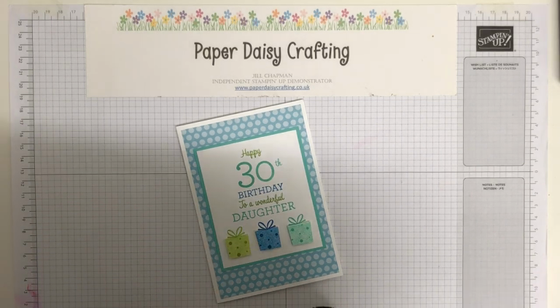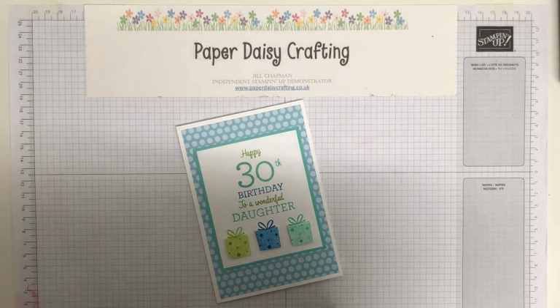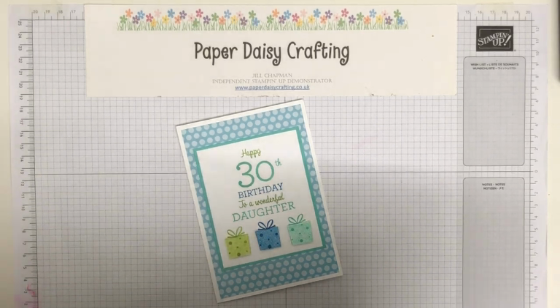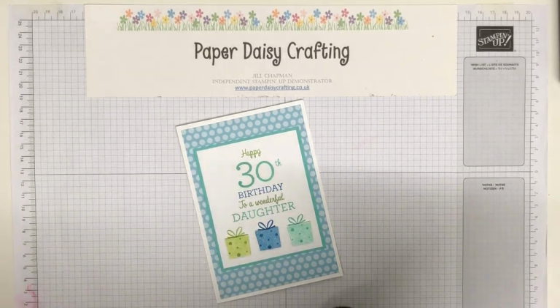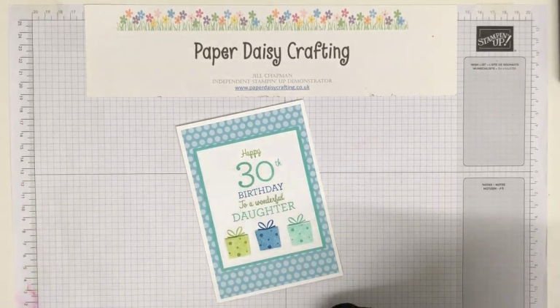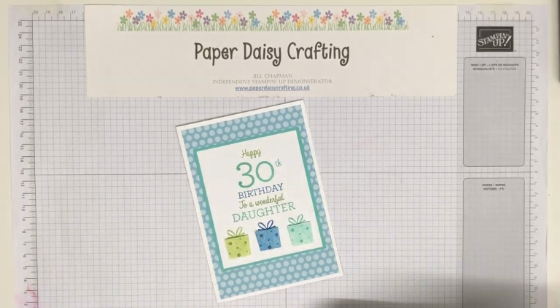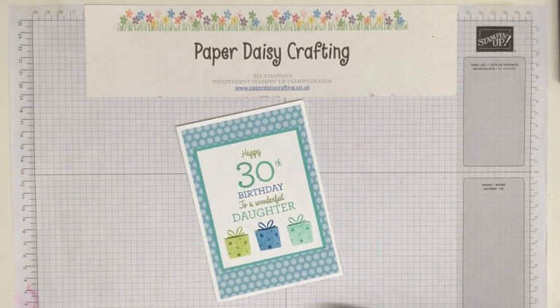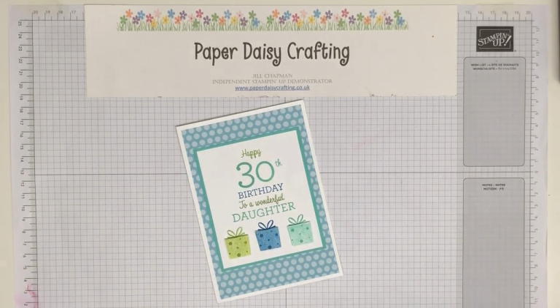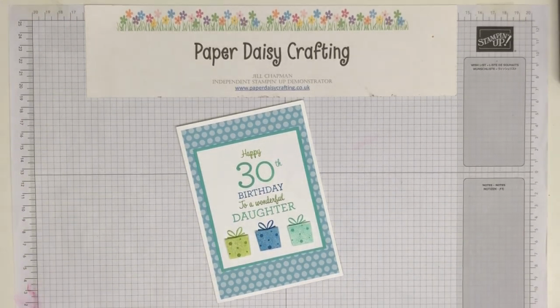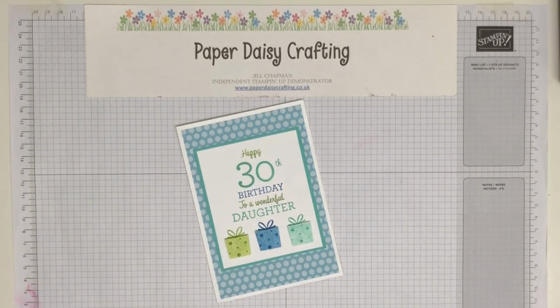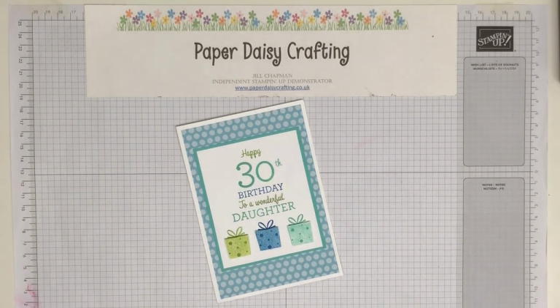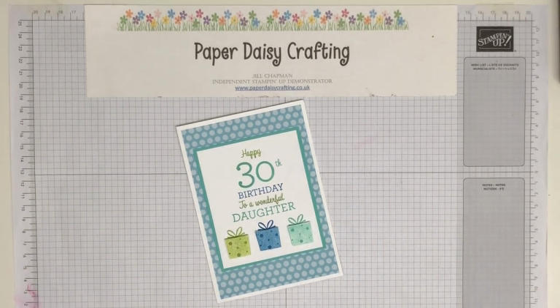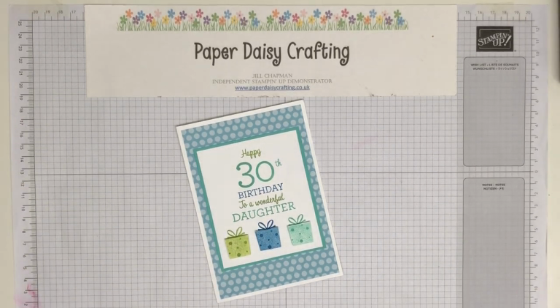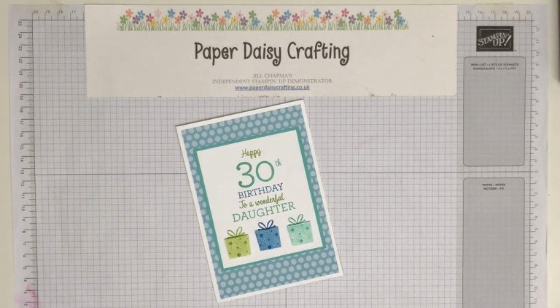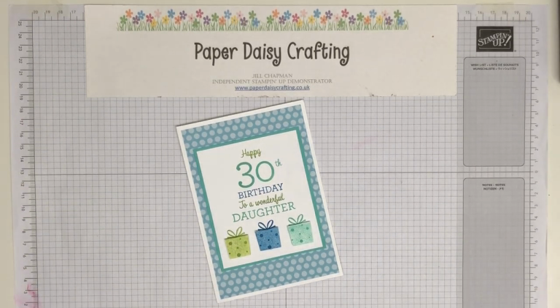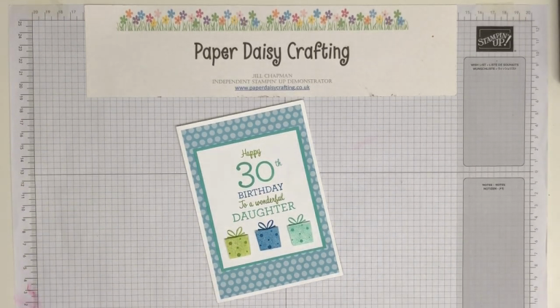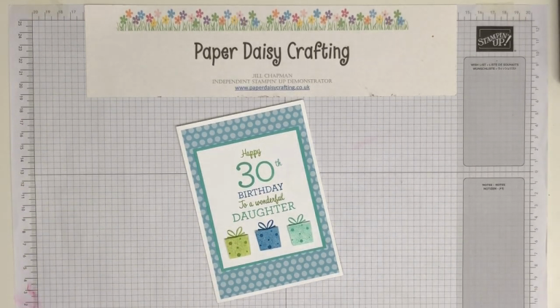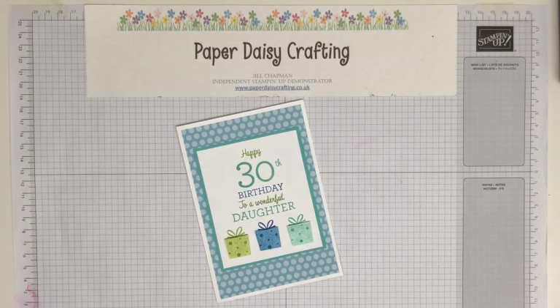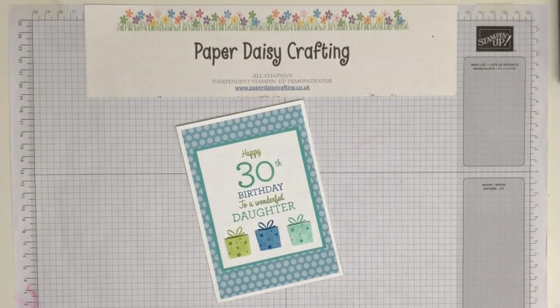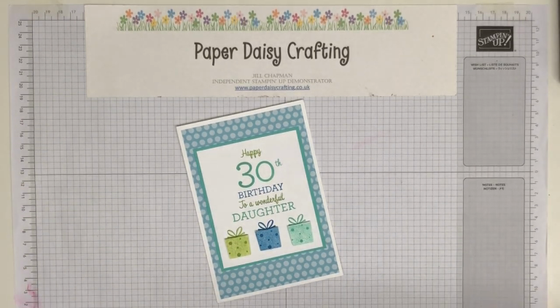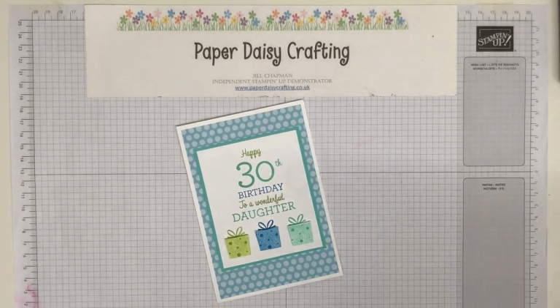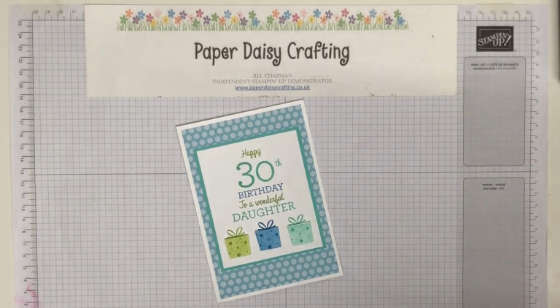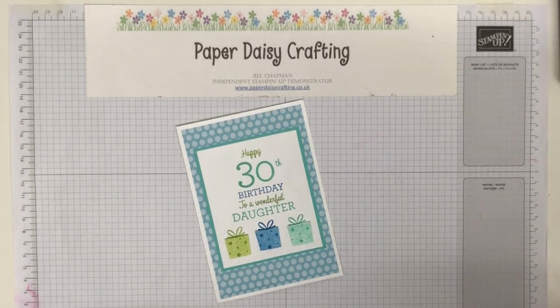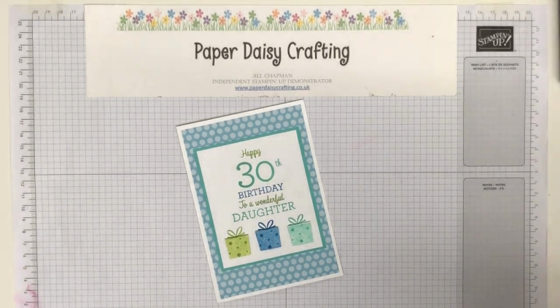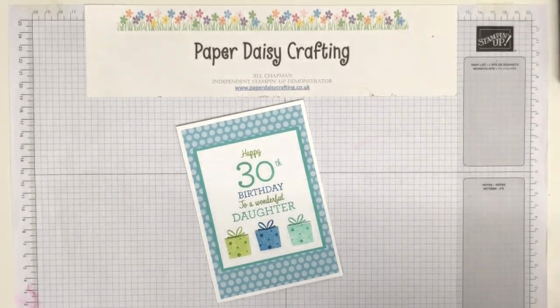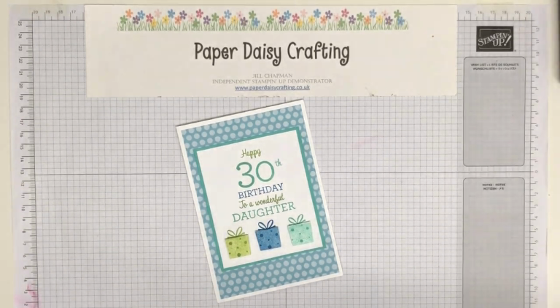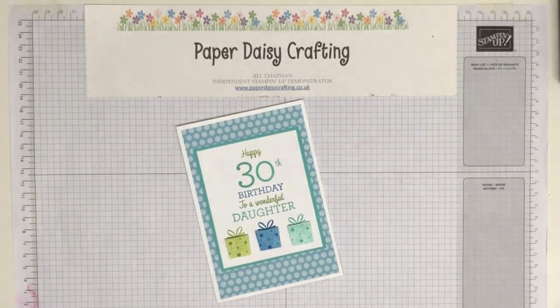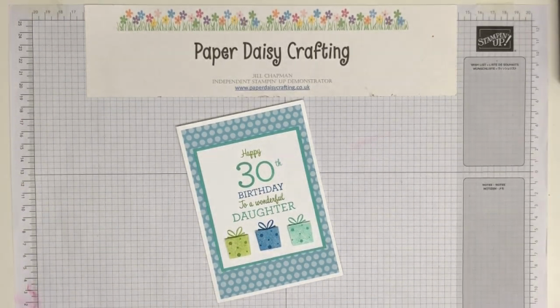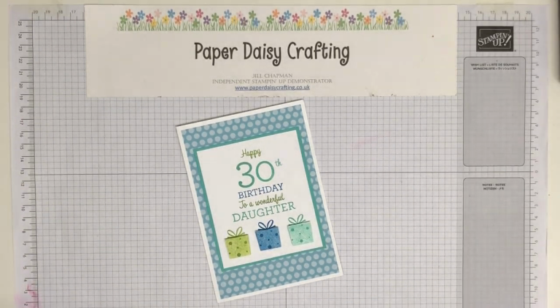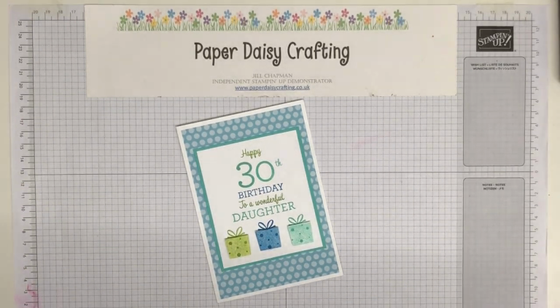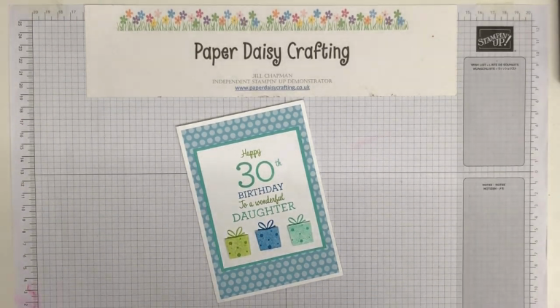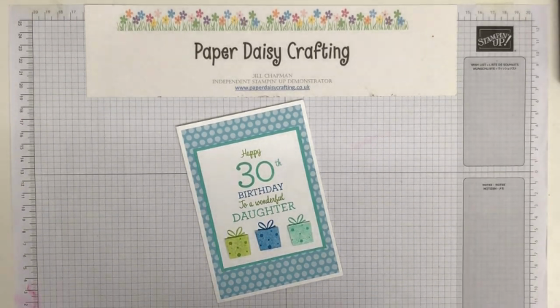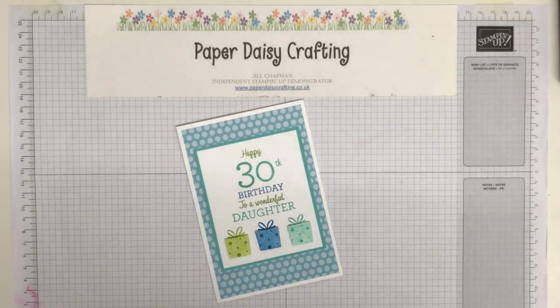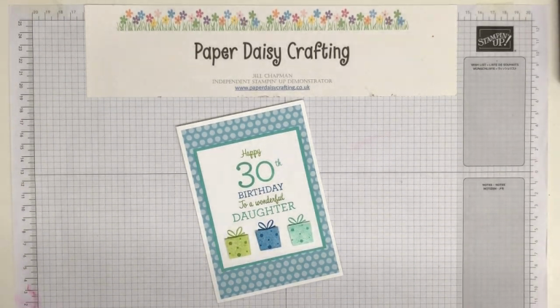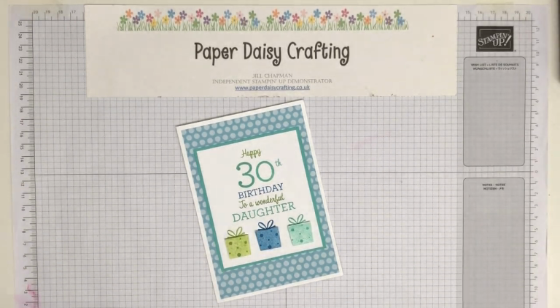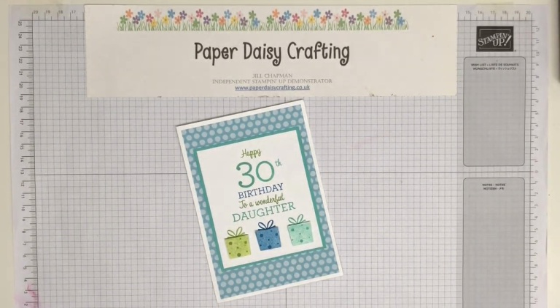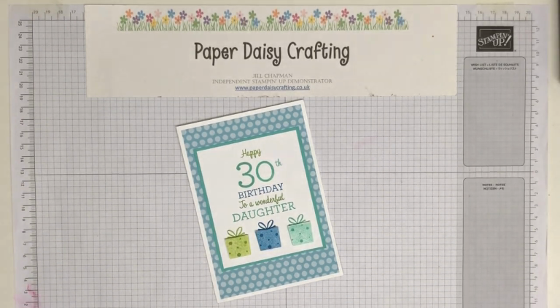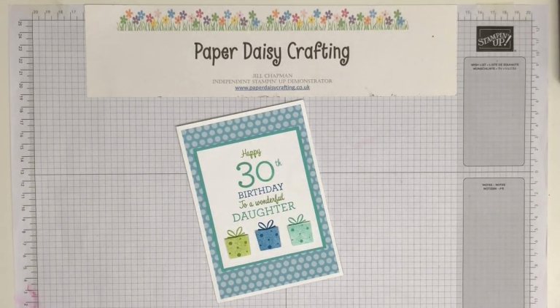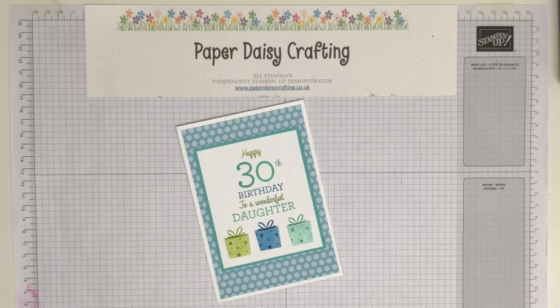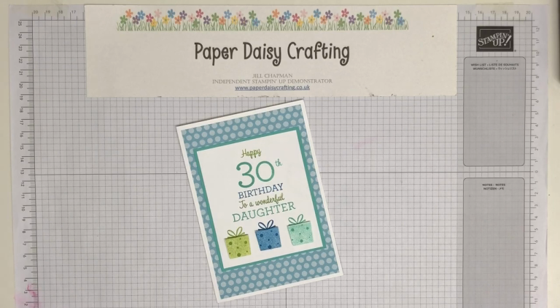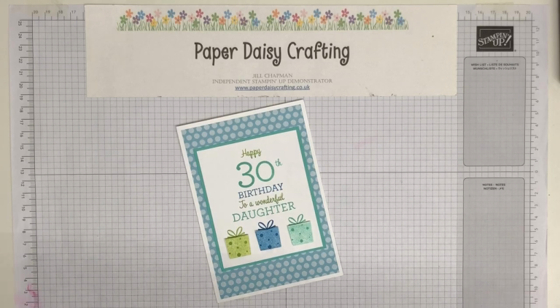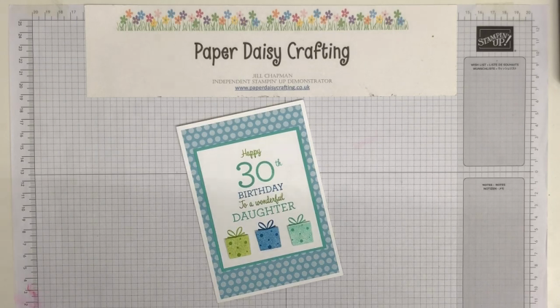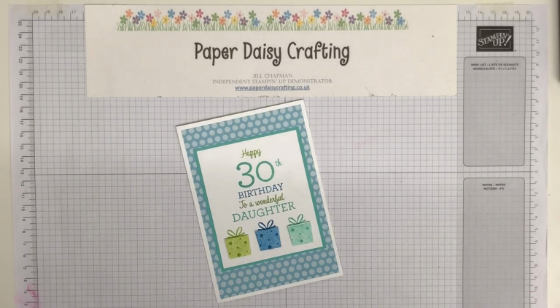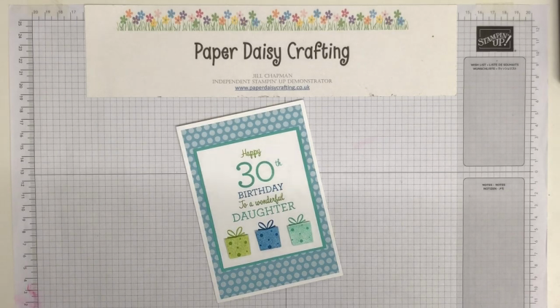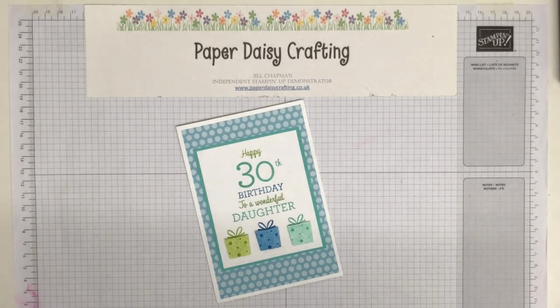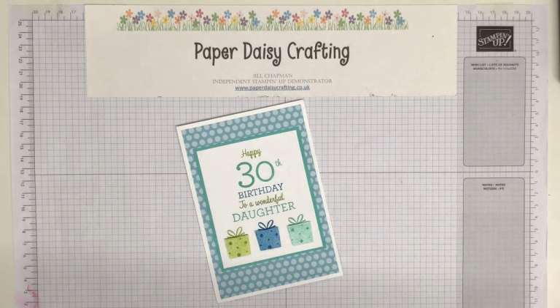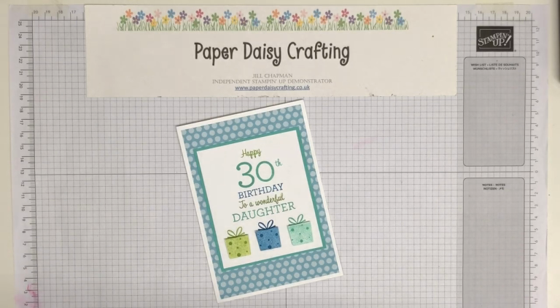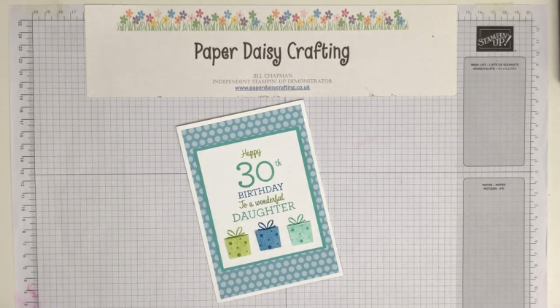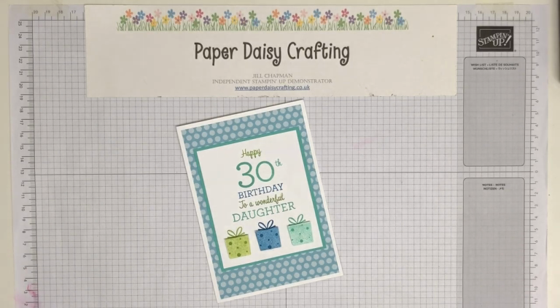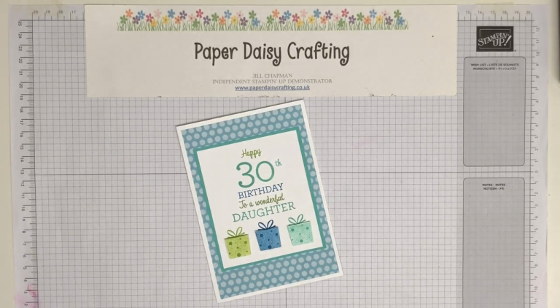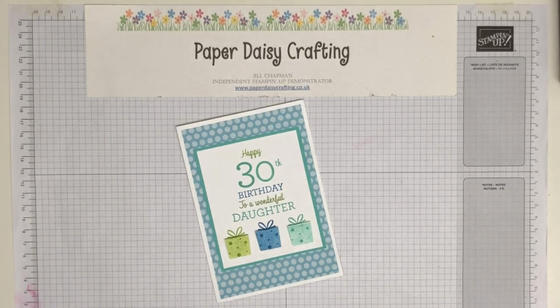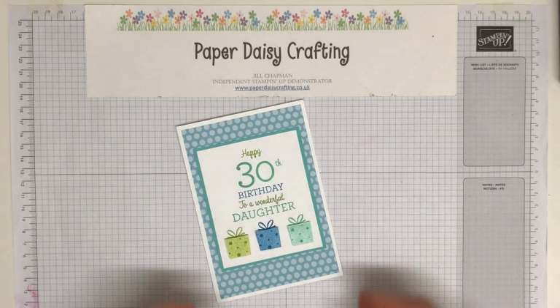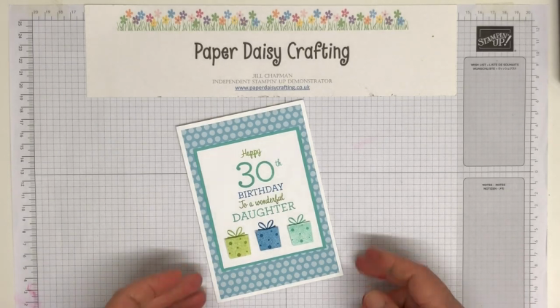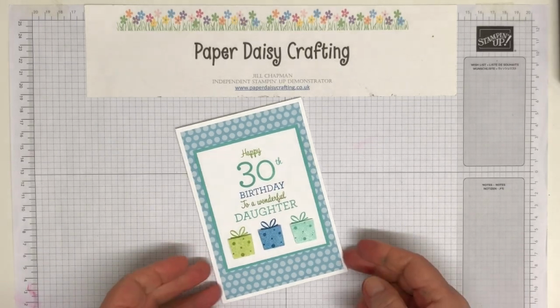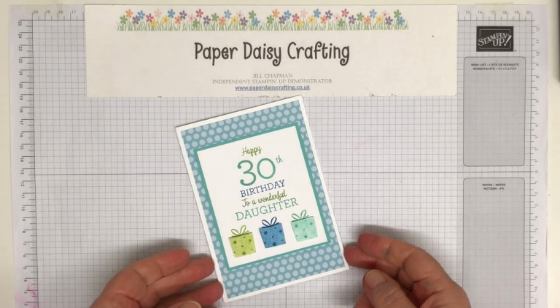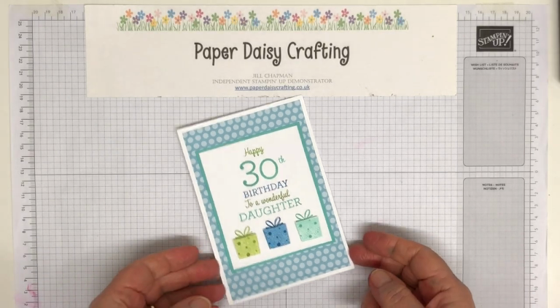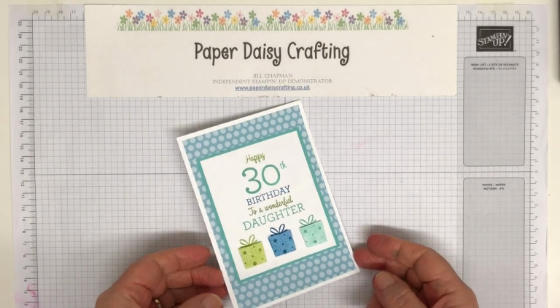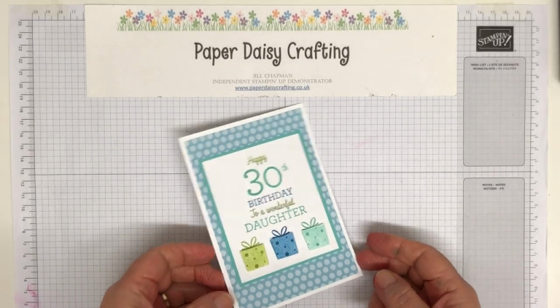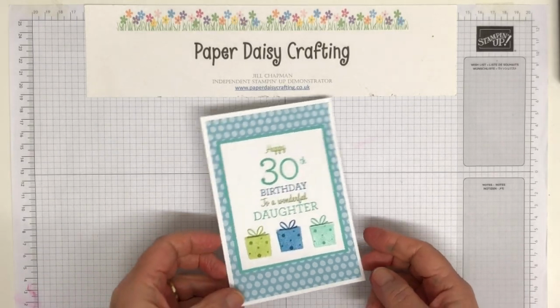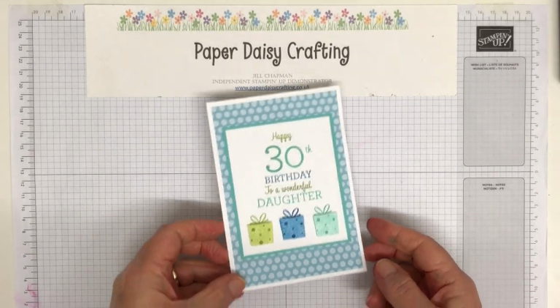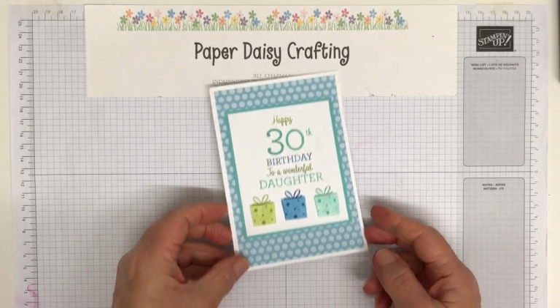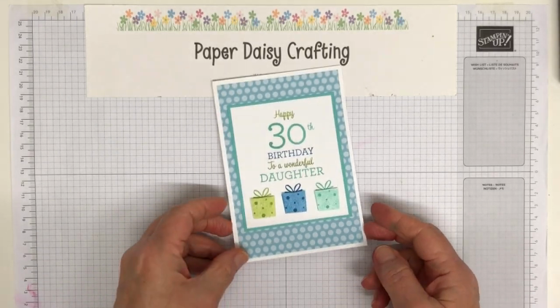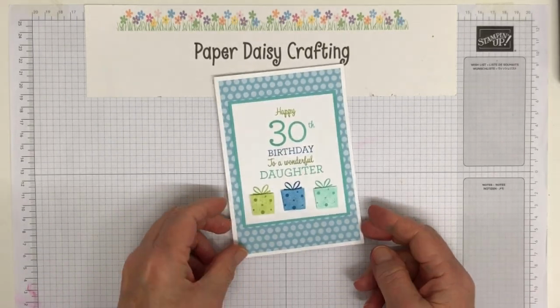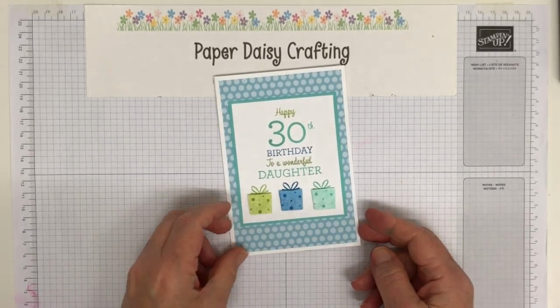Hello, this is Jill from Paper Daisy Crafting. Thank you for joining me today. Welcome to my YouTube channel.